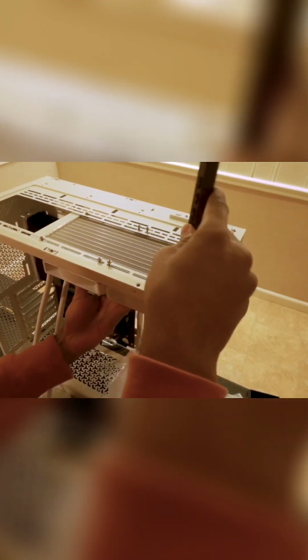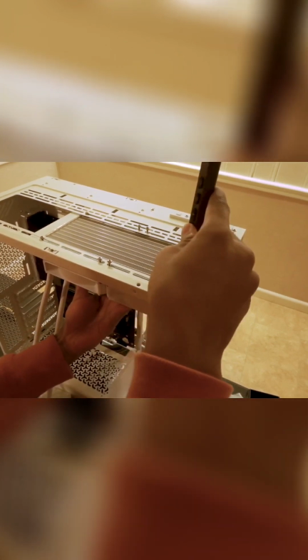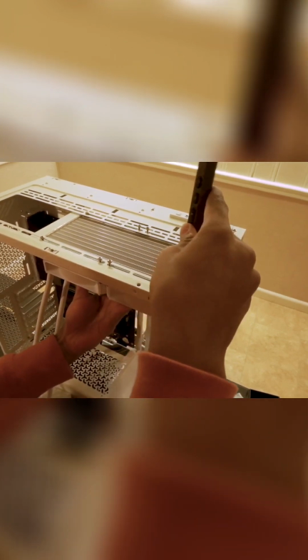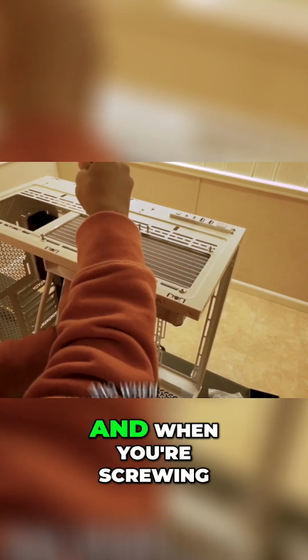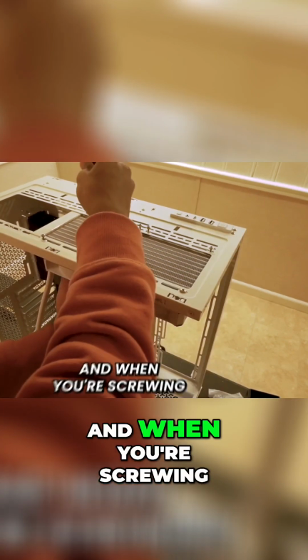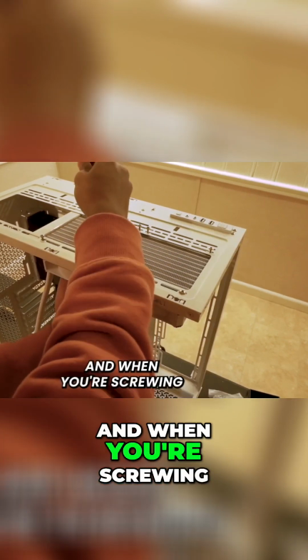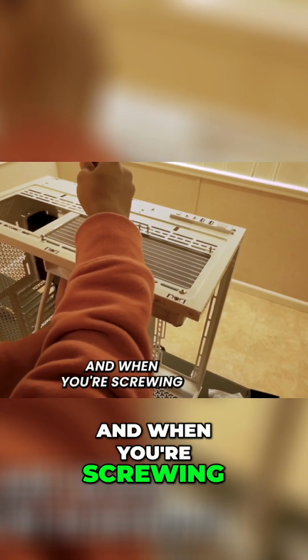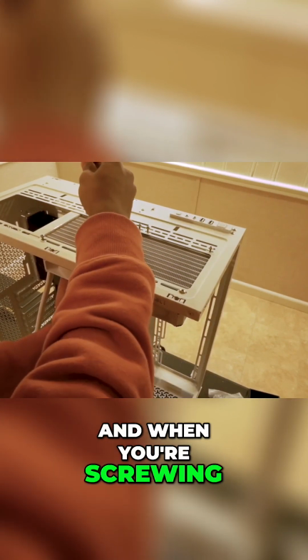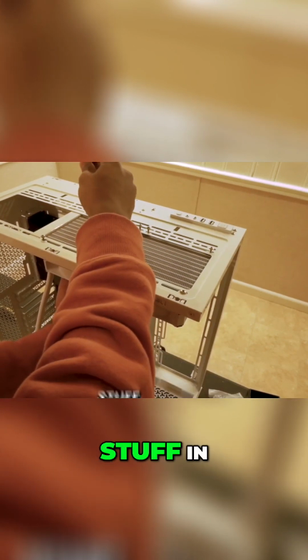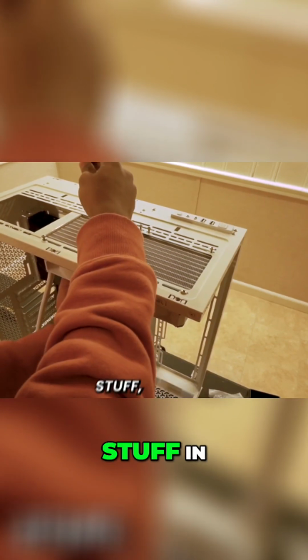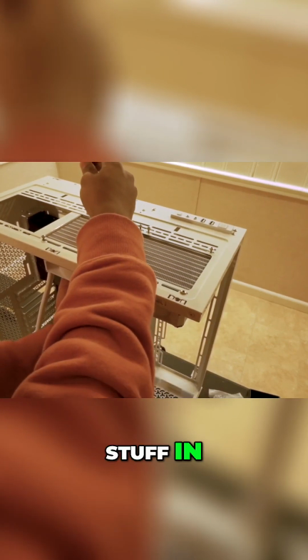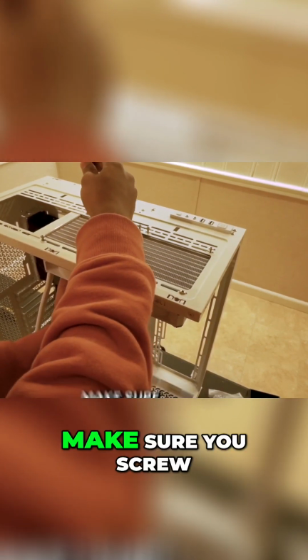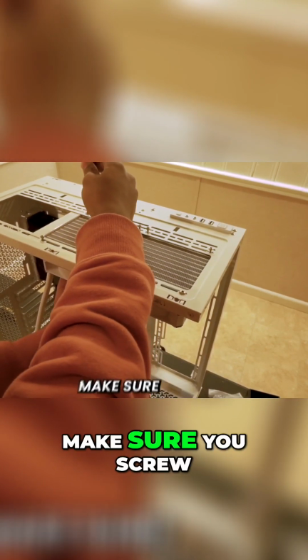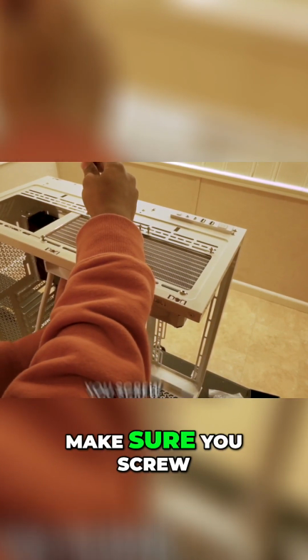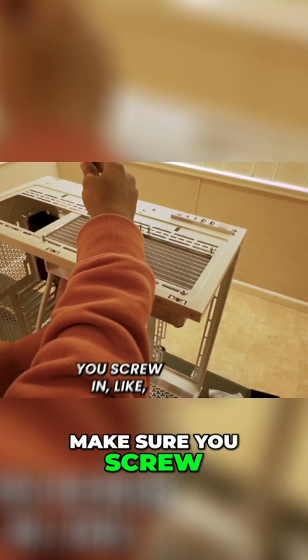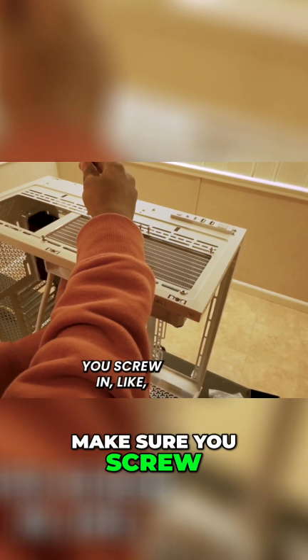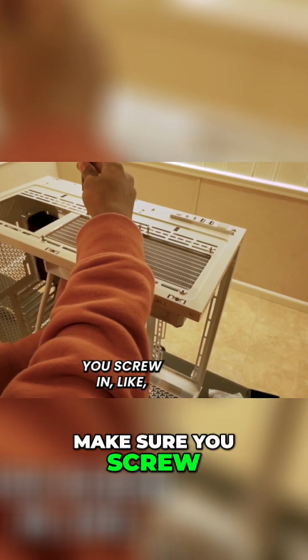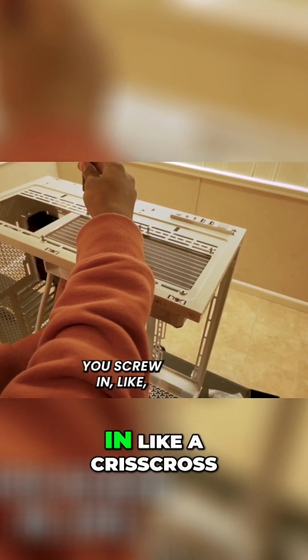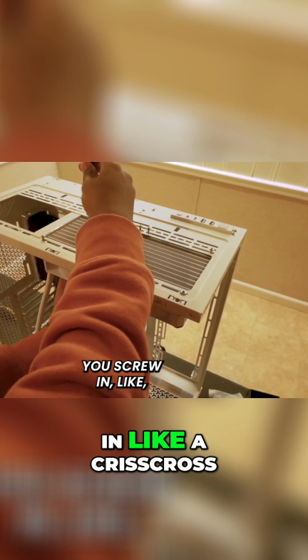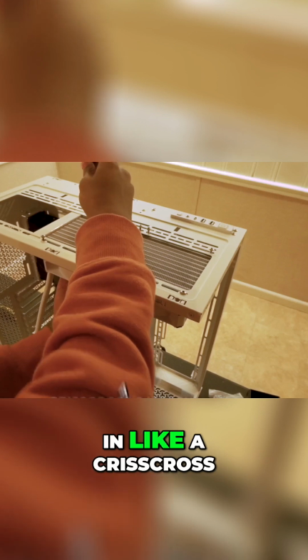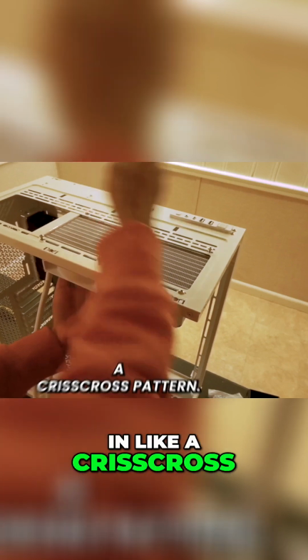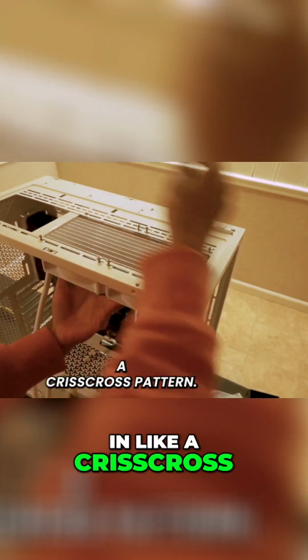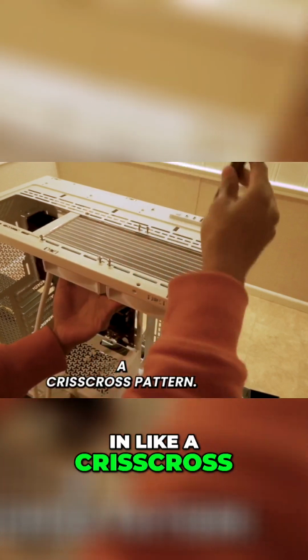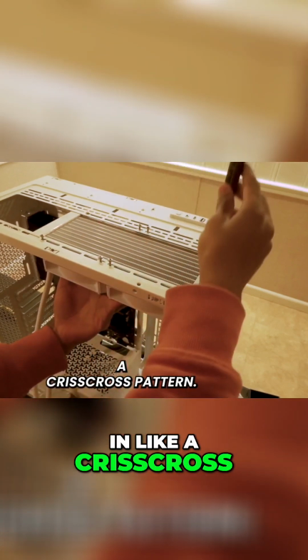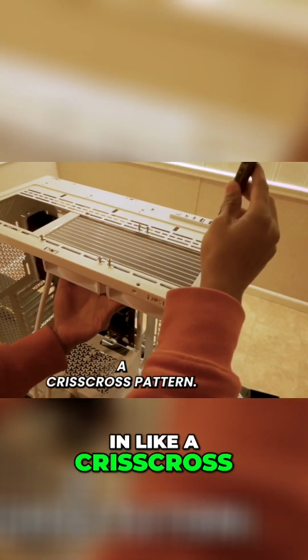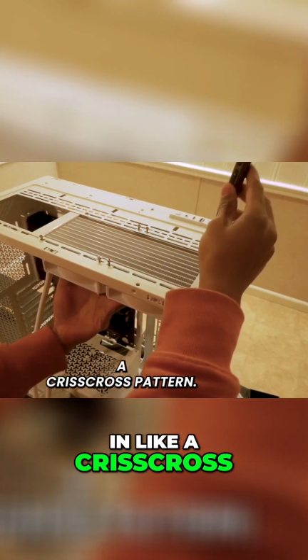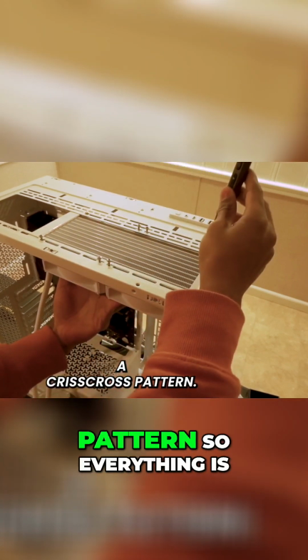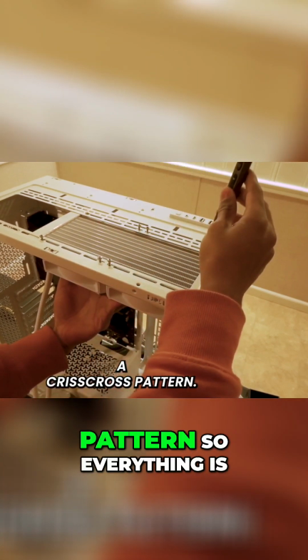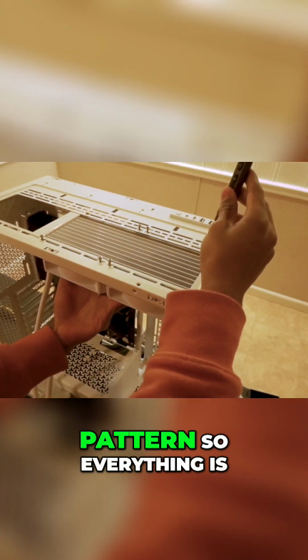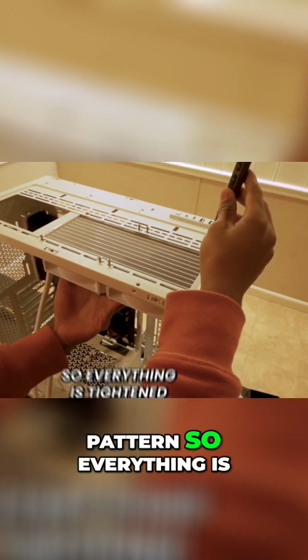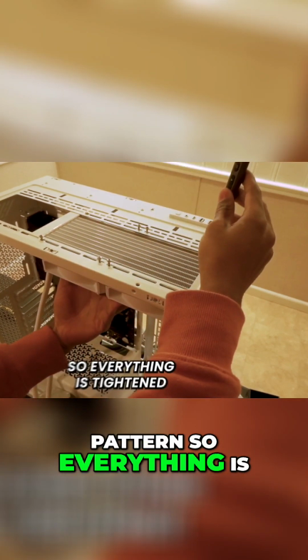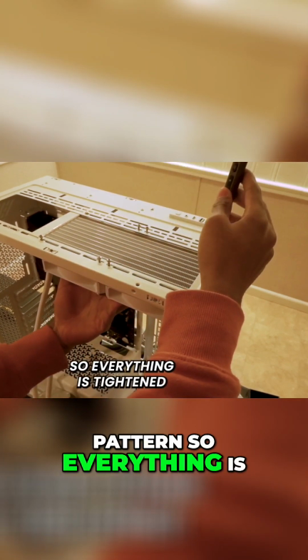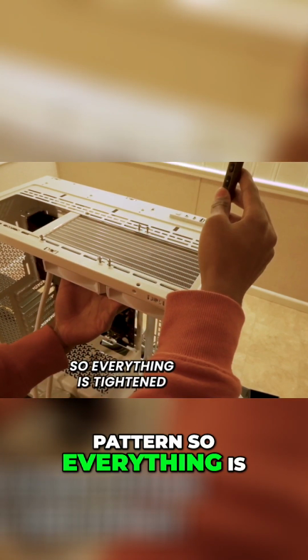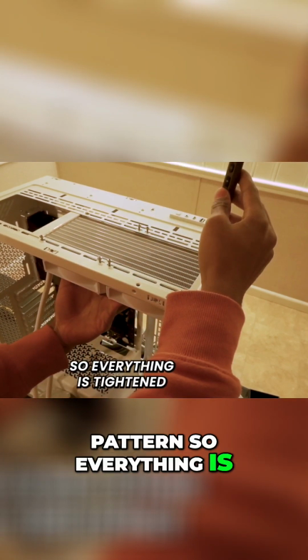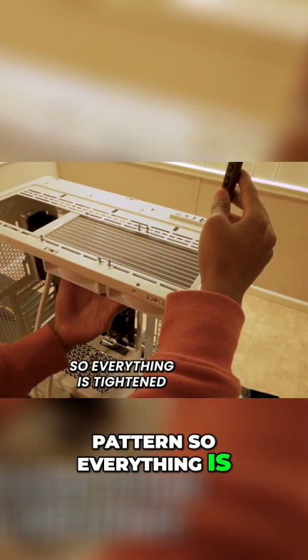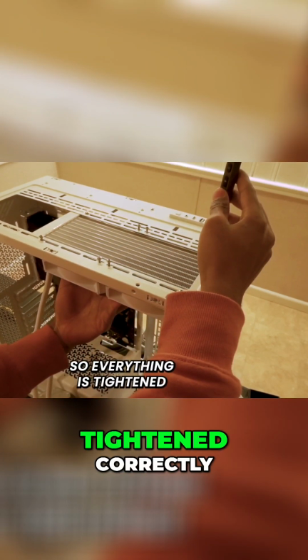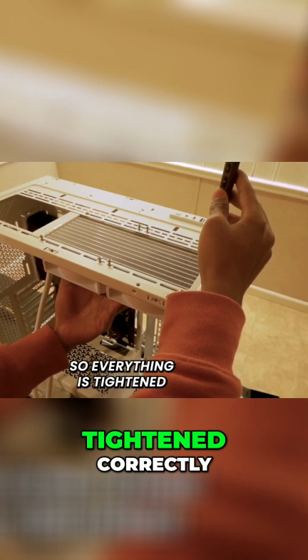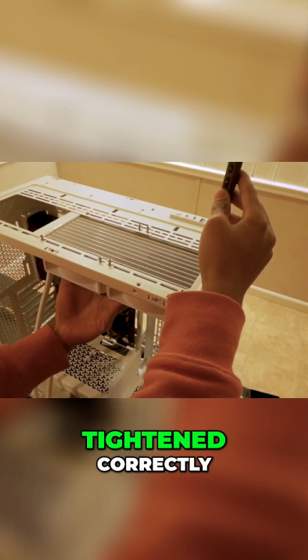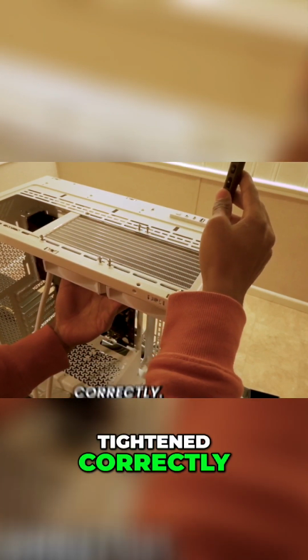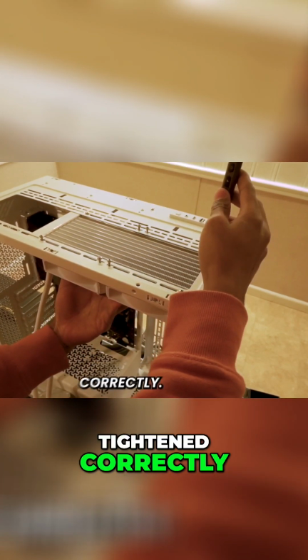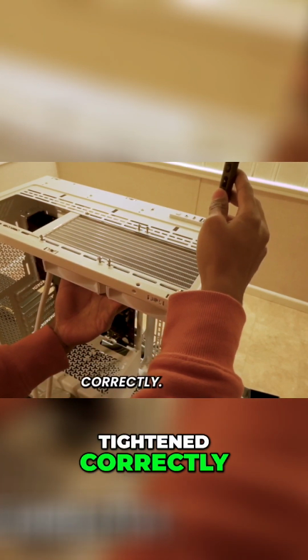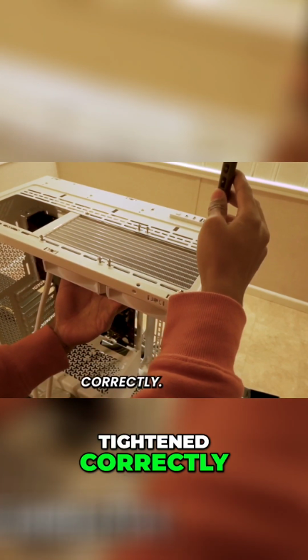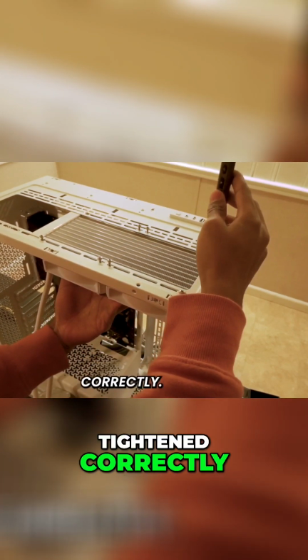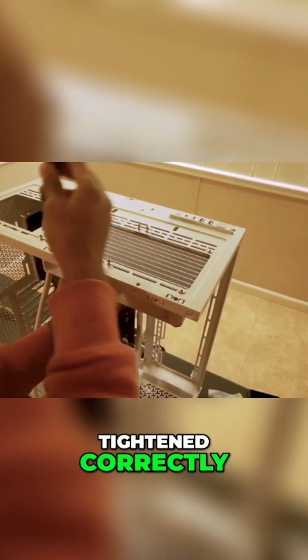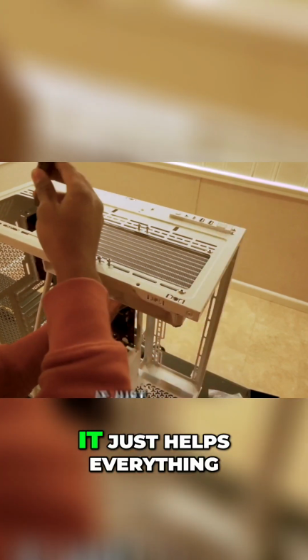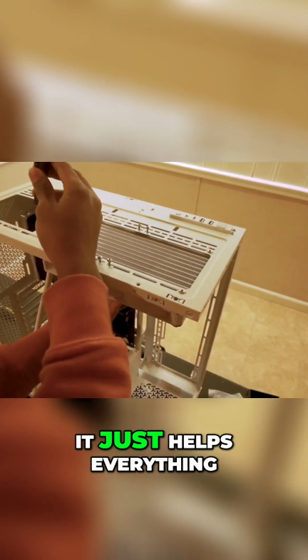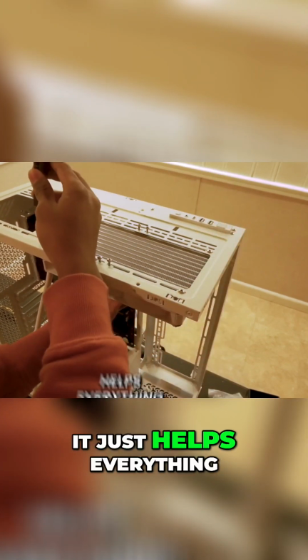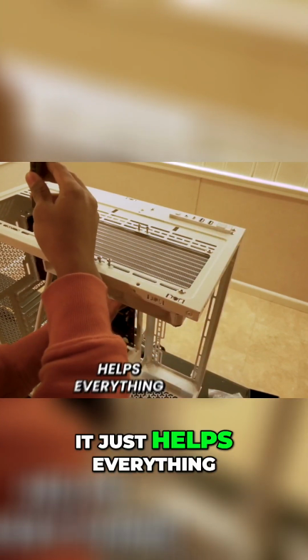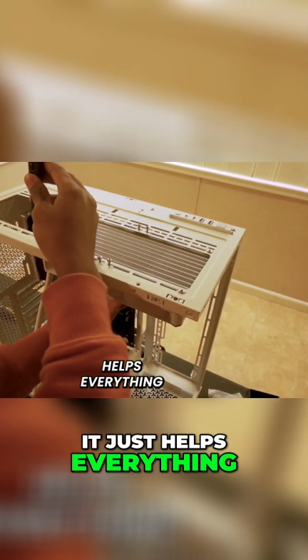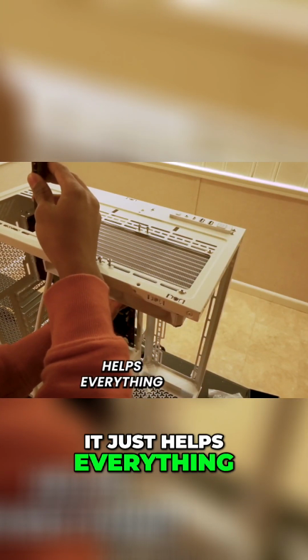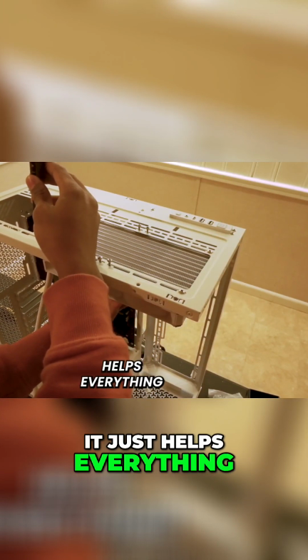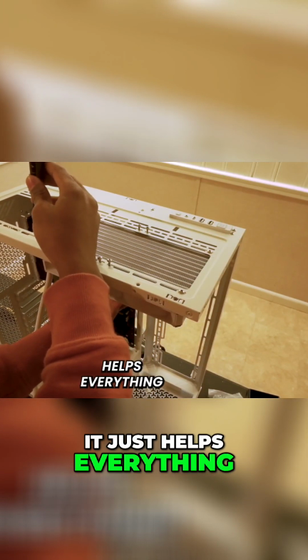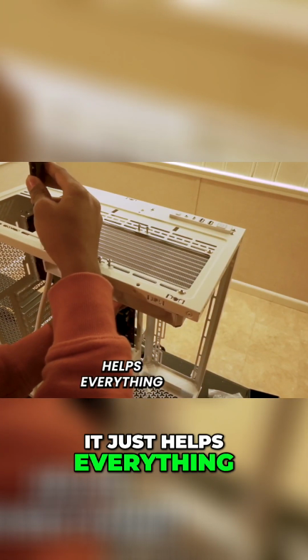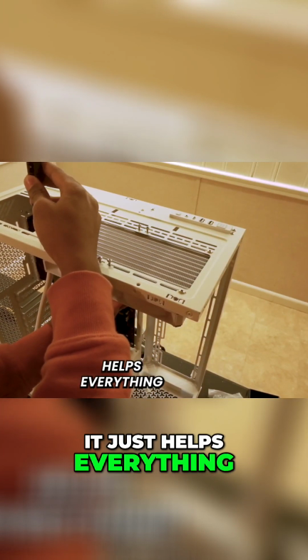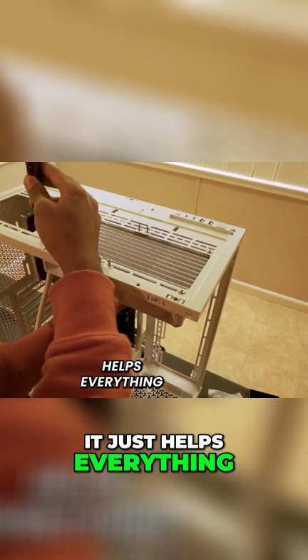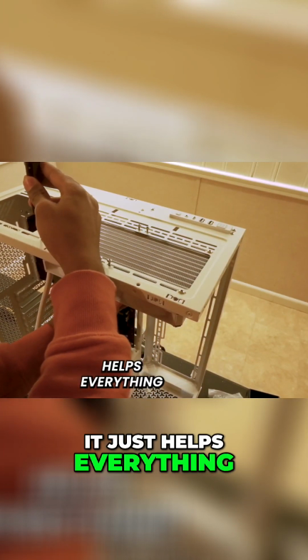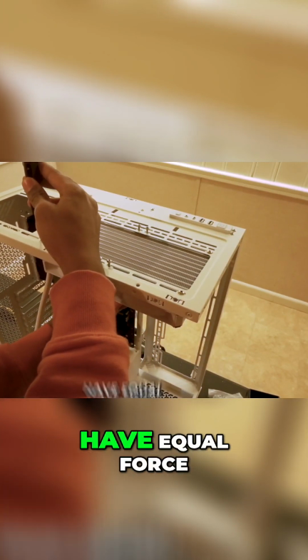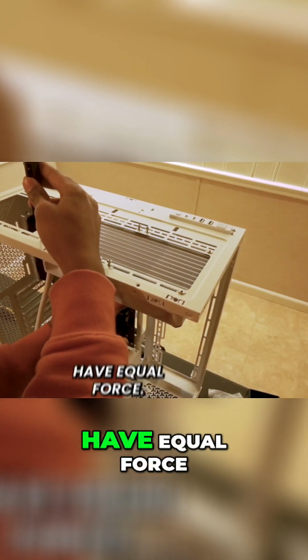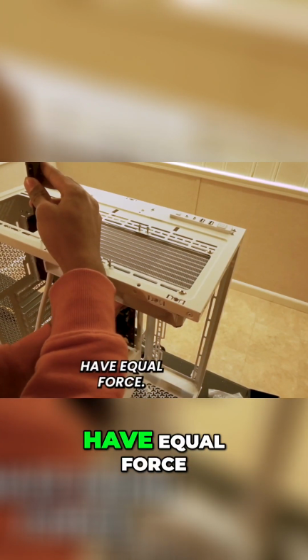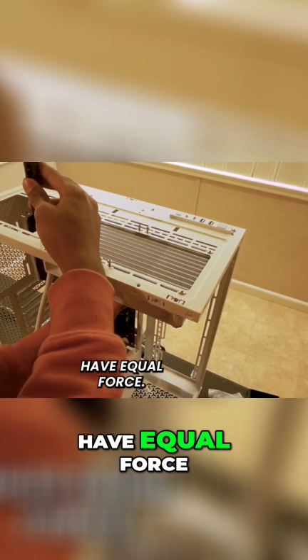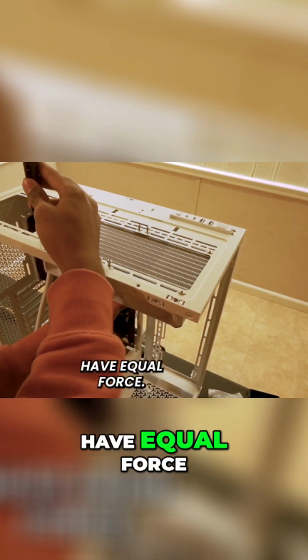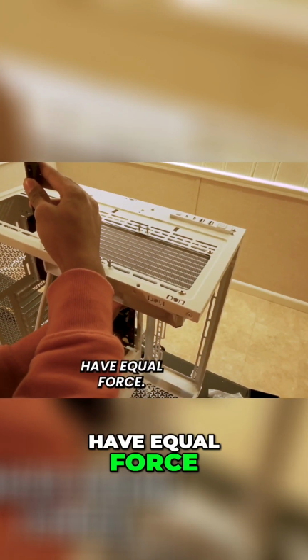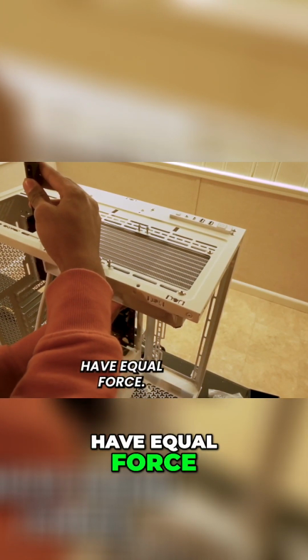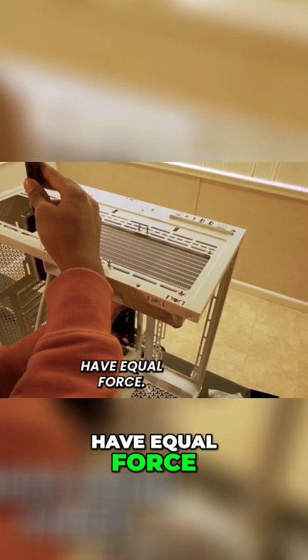When you're screwing stuff in, make sure you screw in a criss-cross pattern so everything is tightened correctly. It just helps everything have equal force.